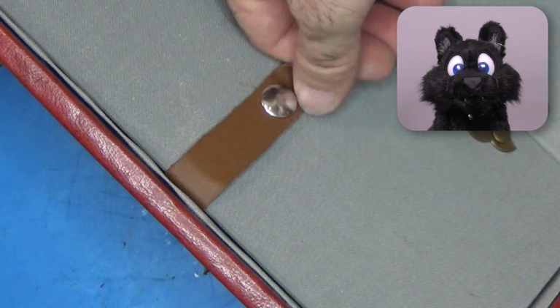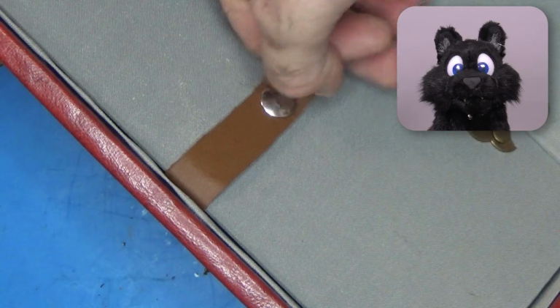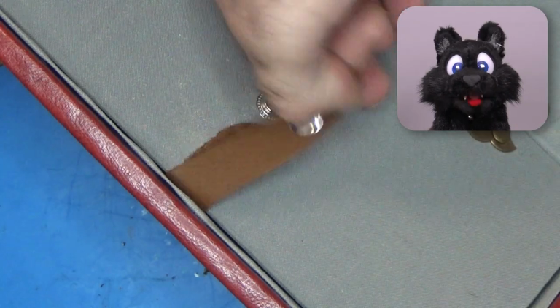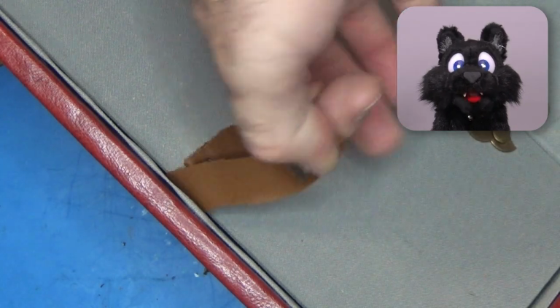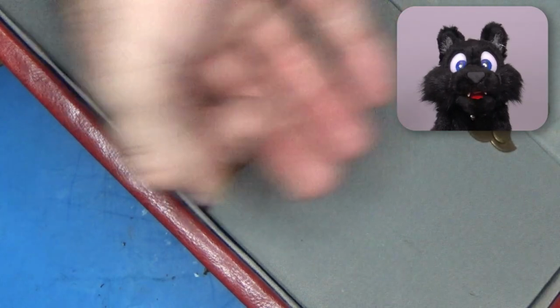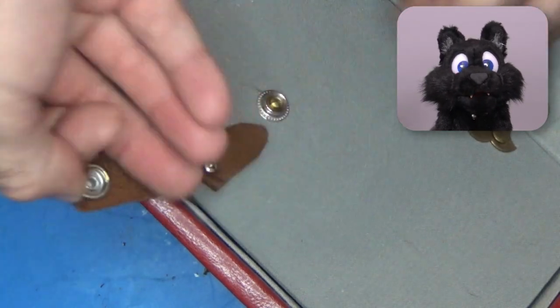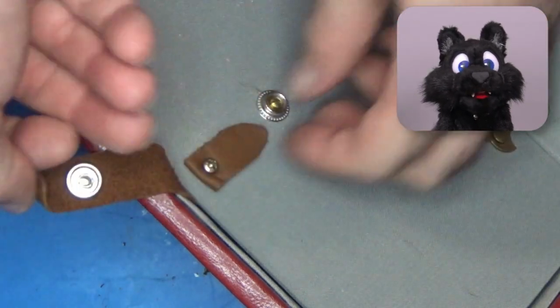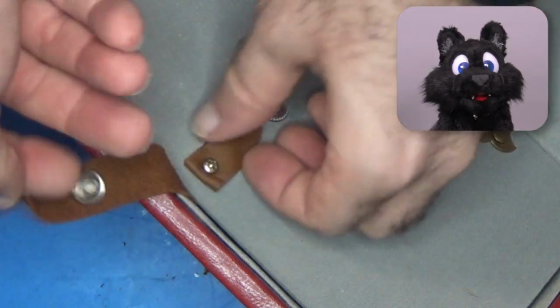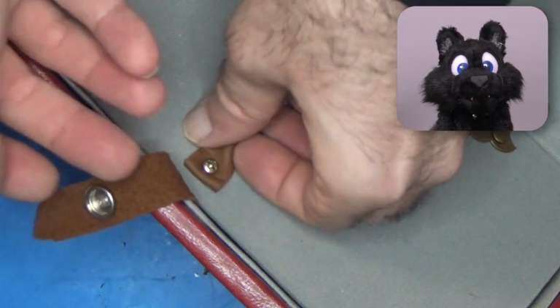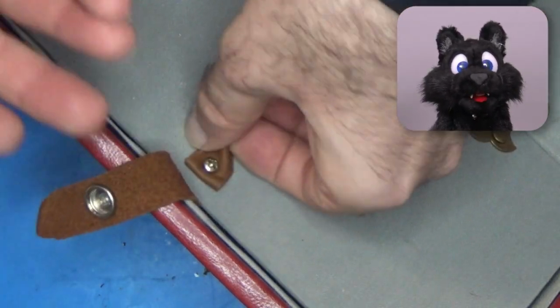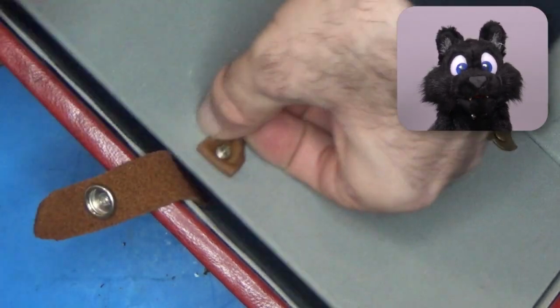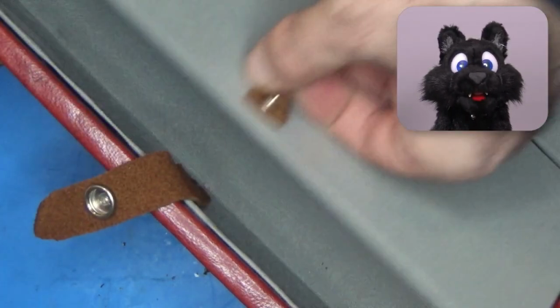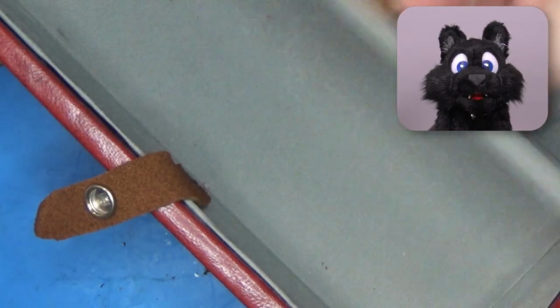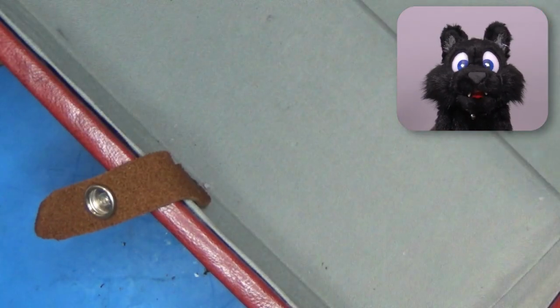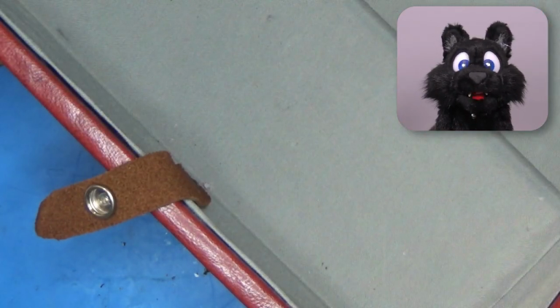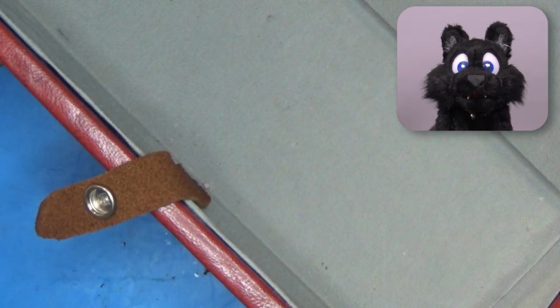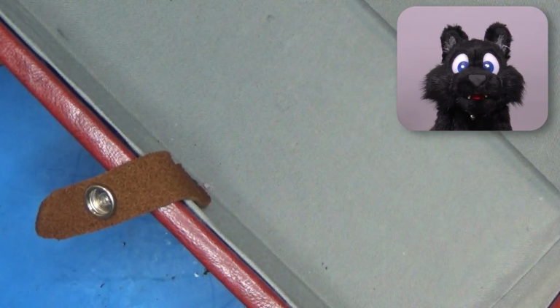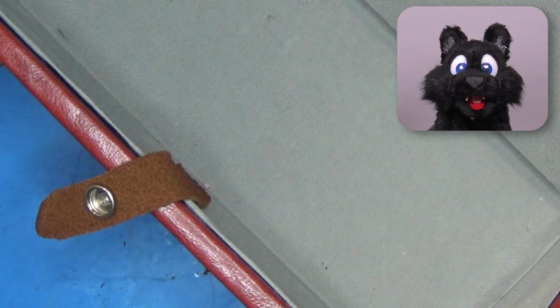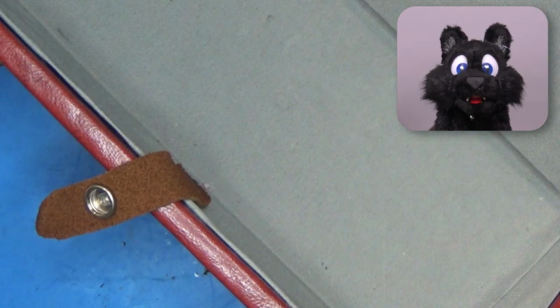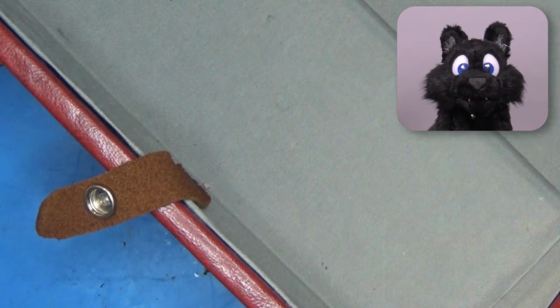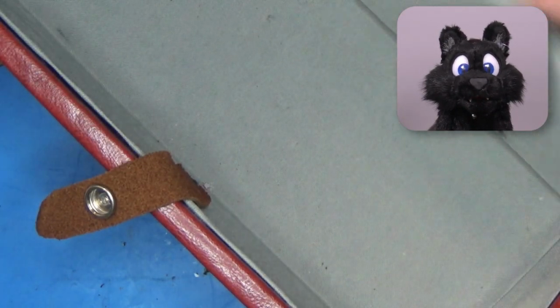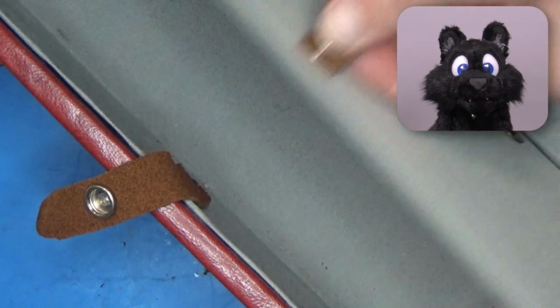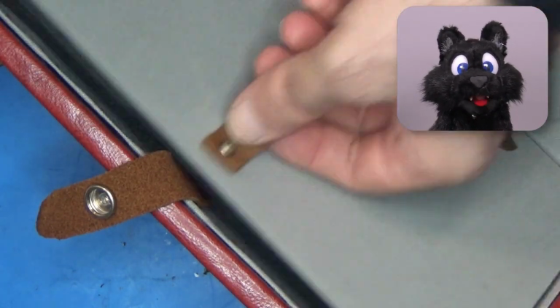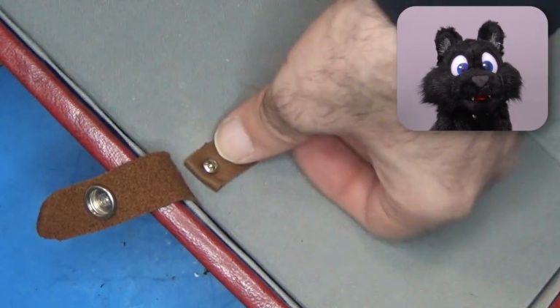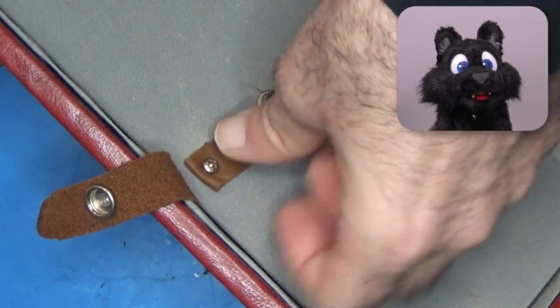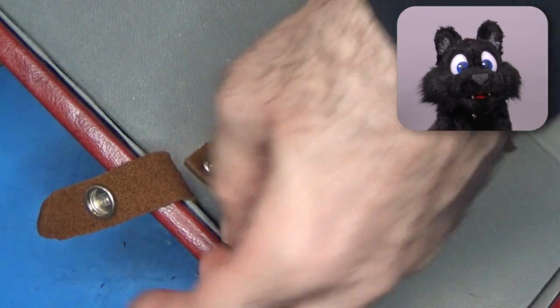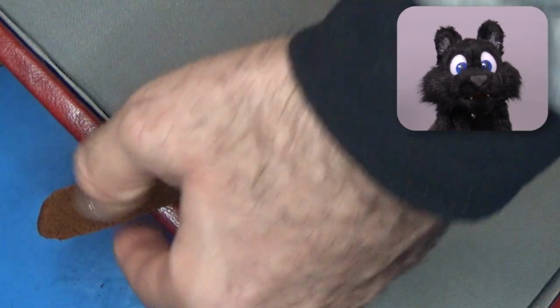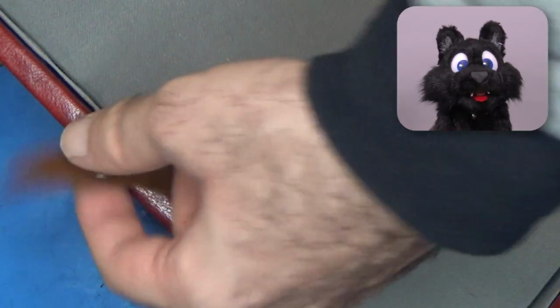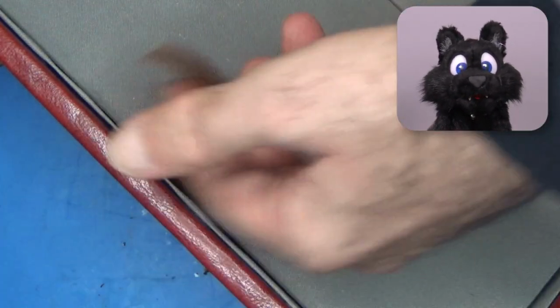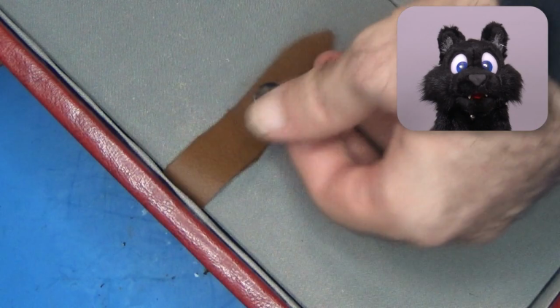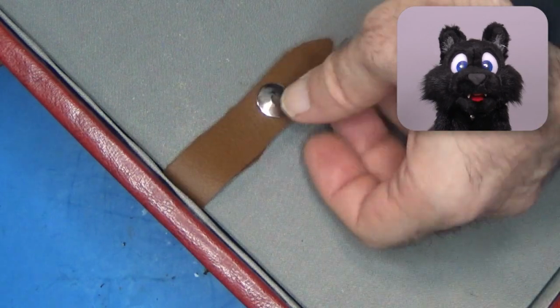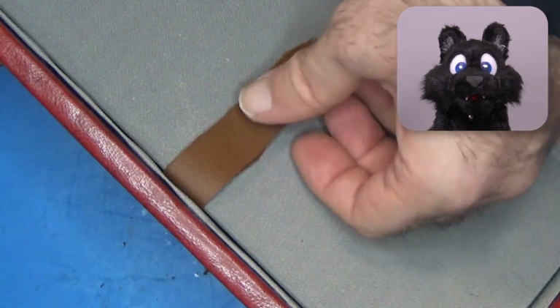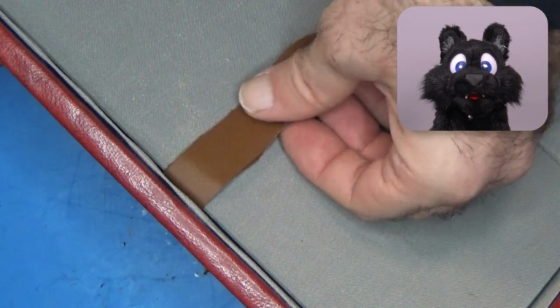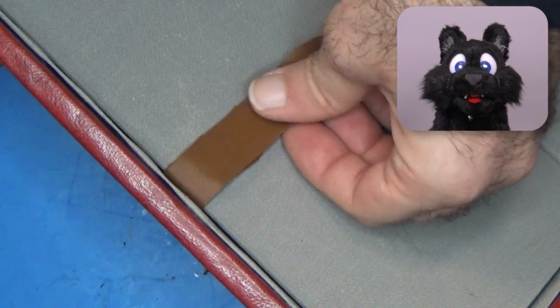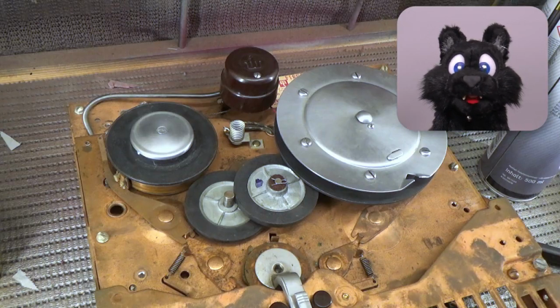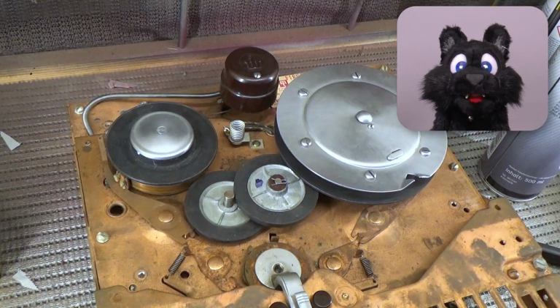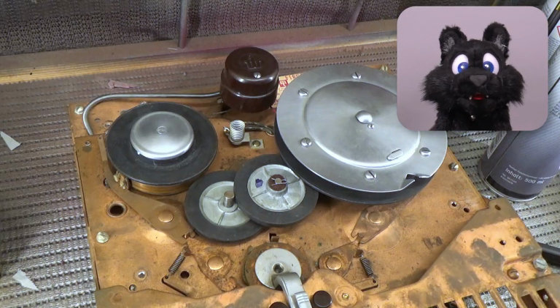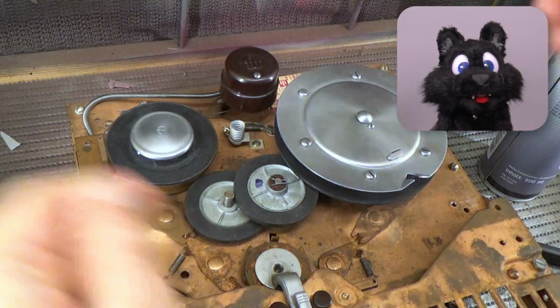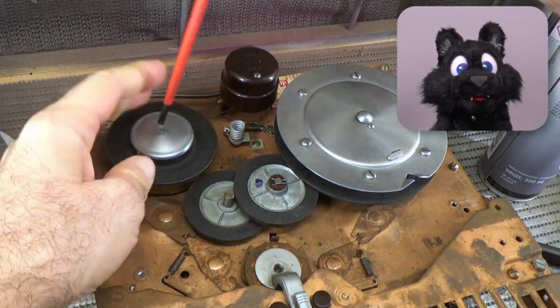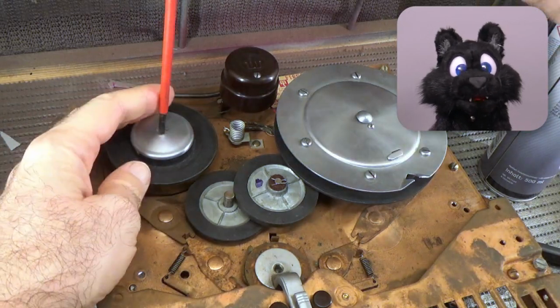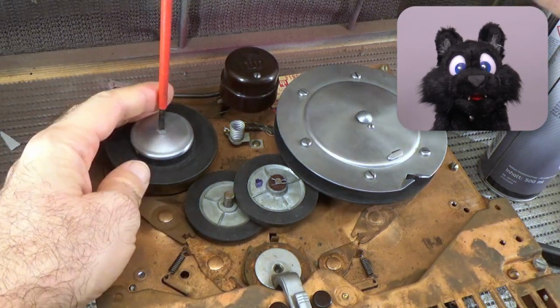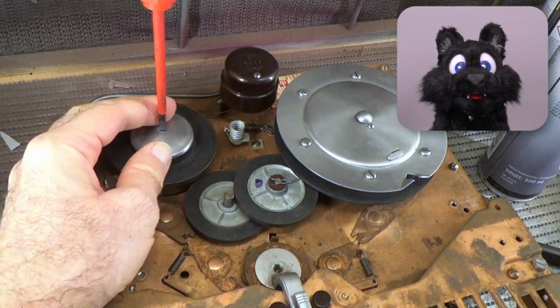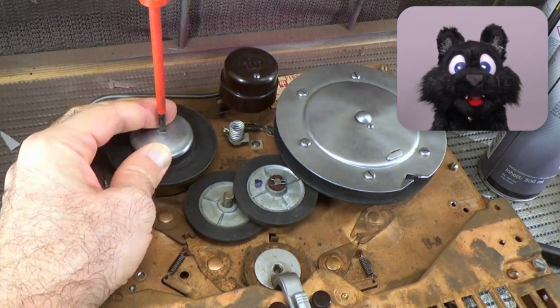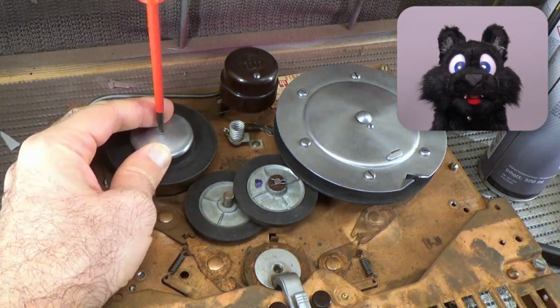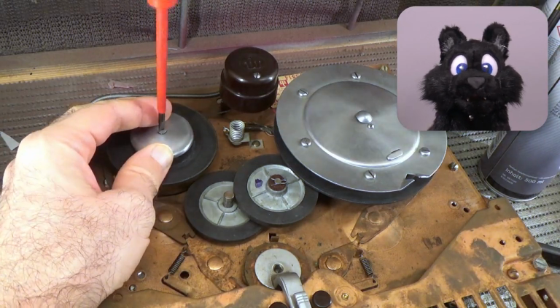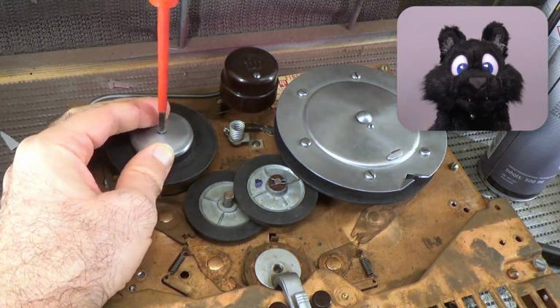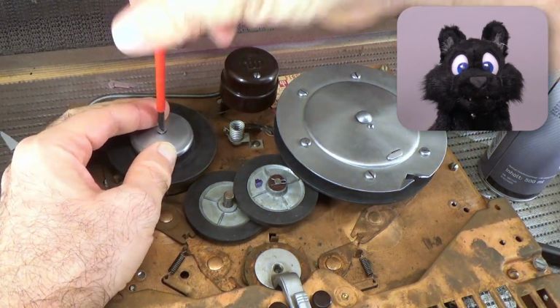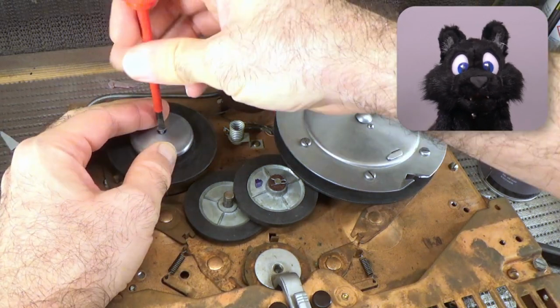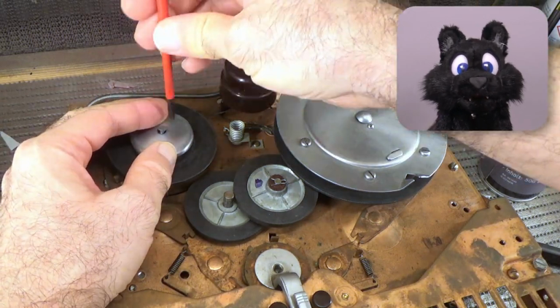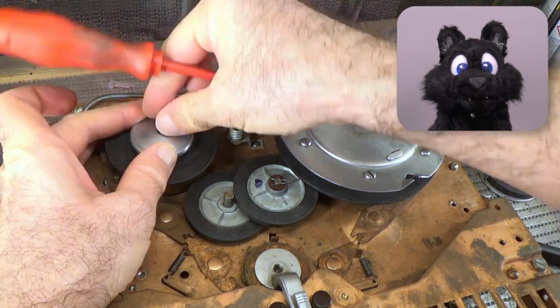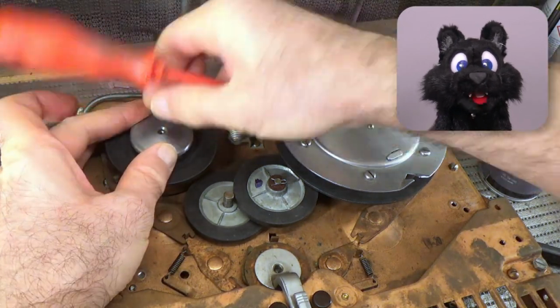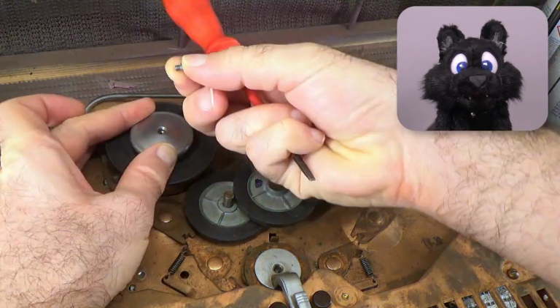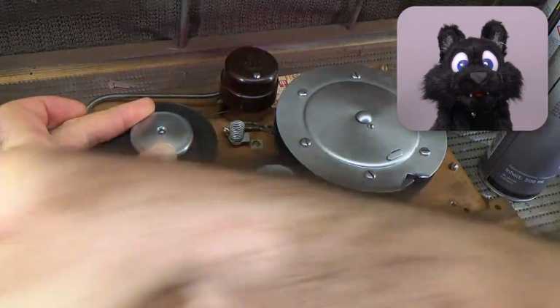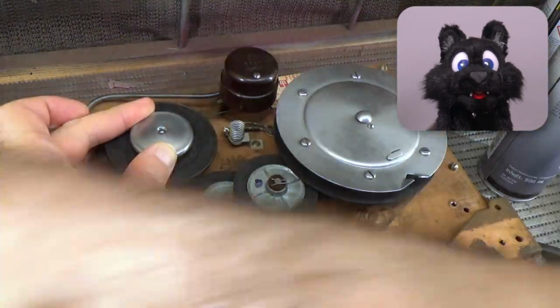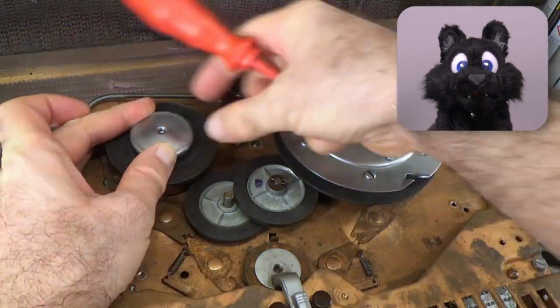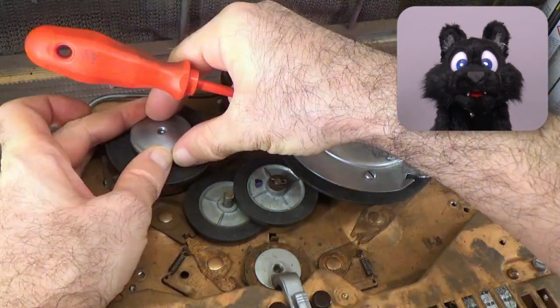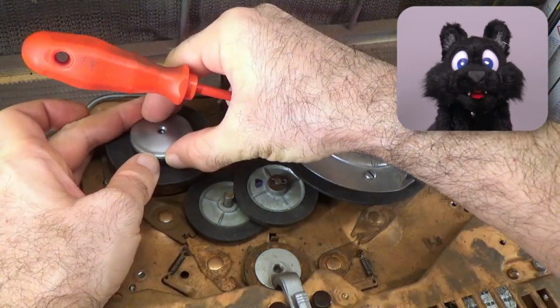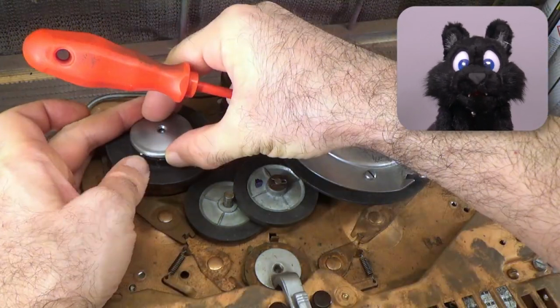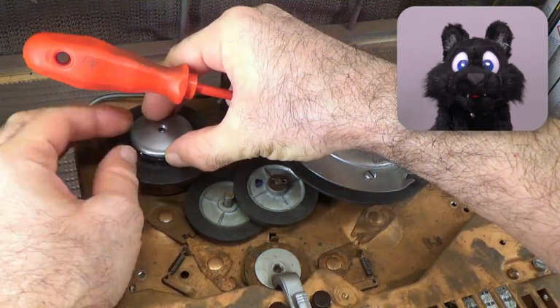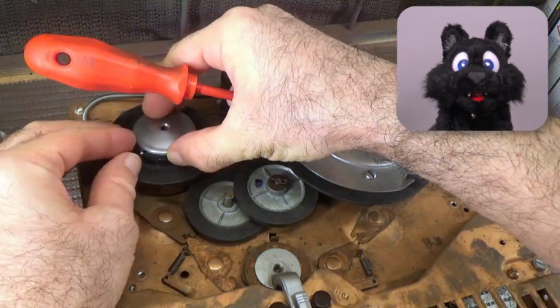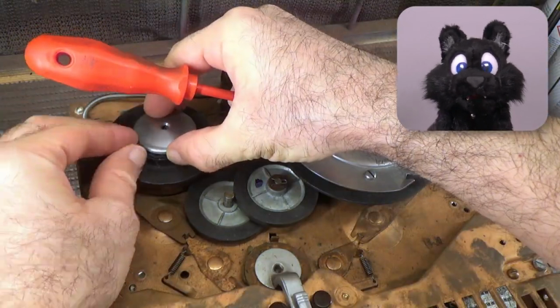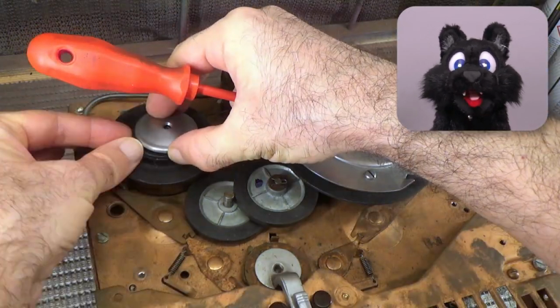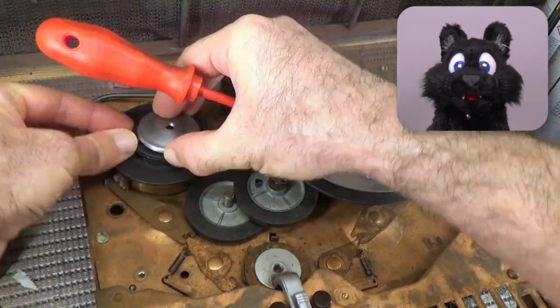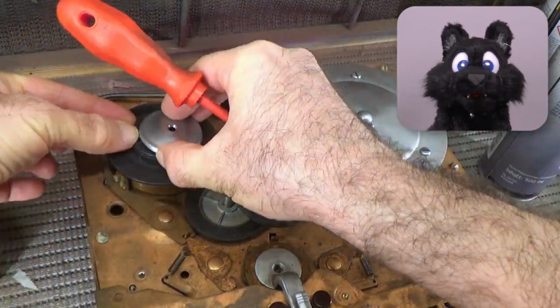After finishing up the last bits of the case, I focused on the mechanical parts for the time being. They need some TLC, too!